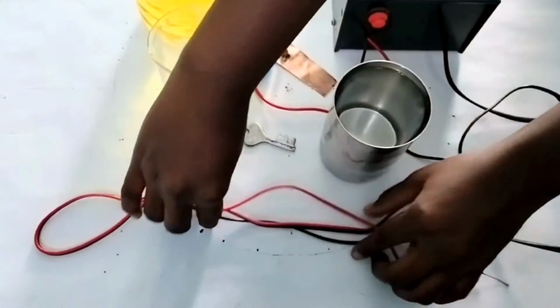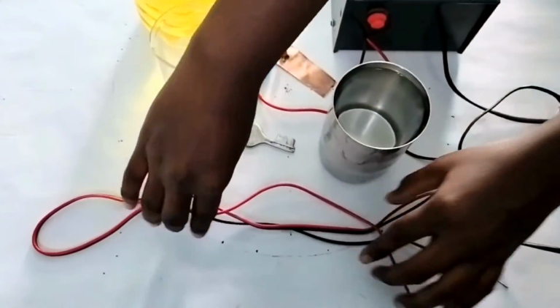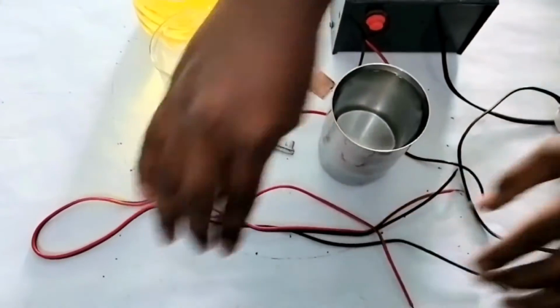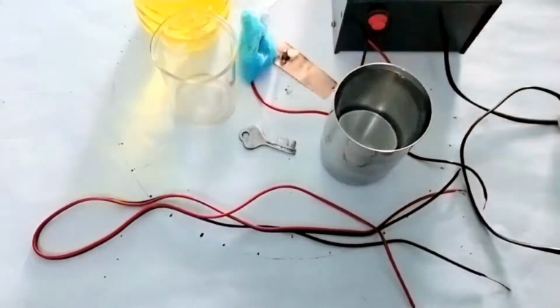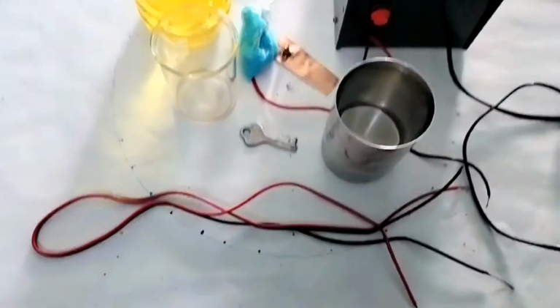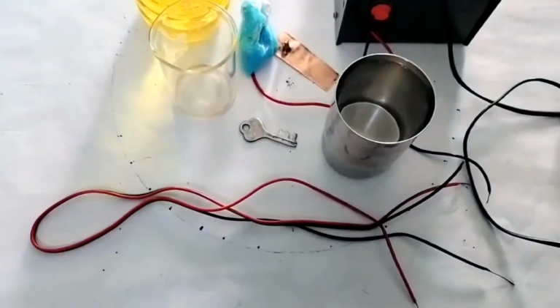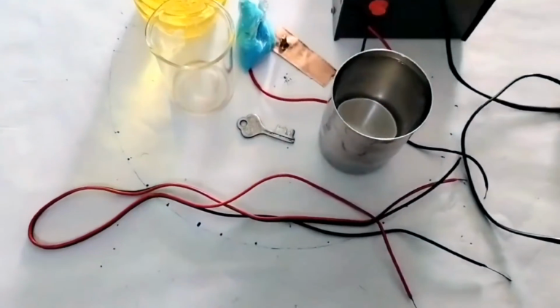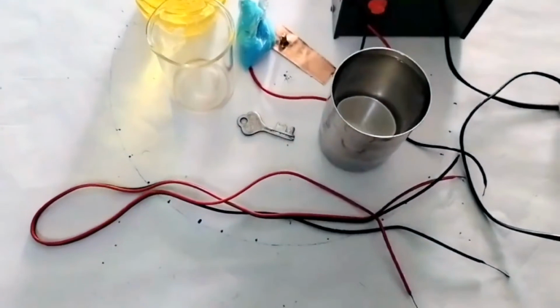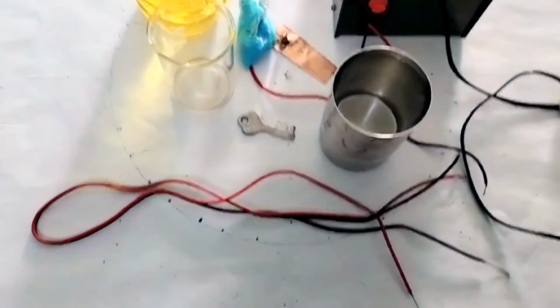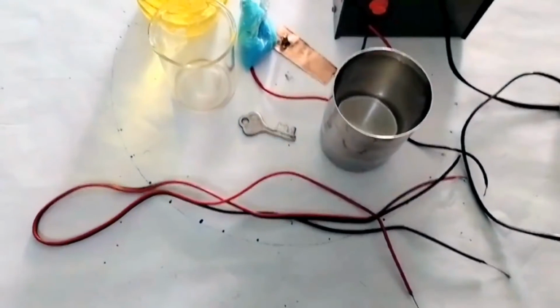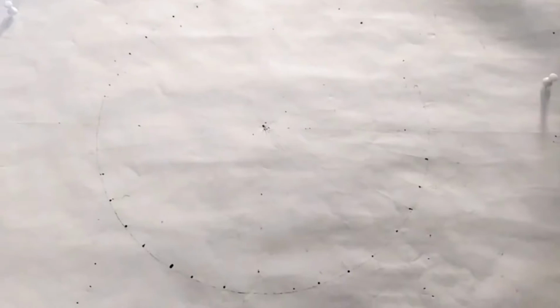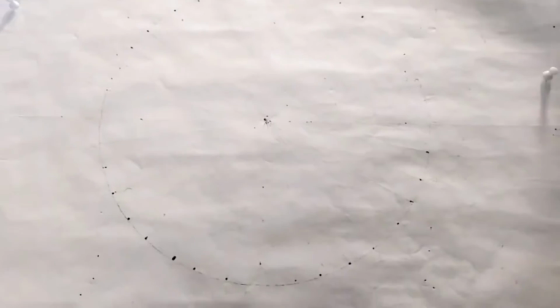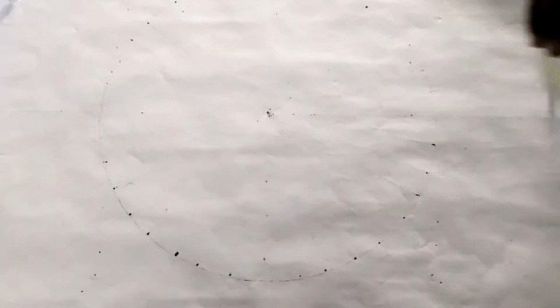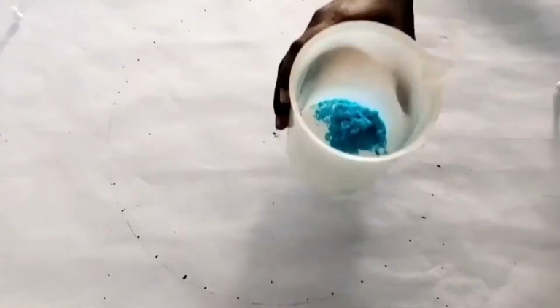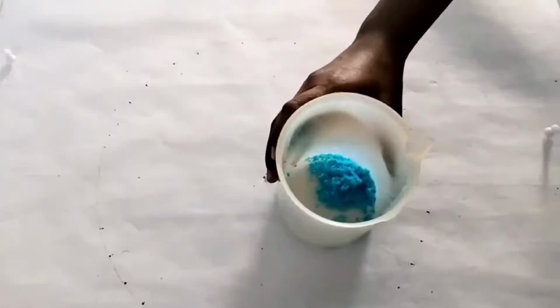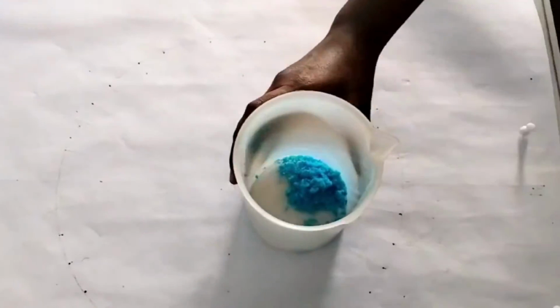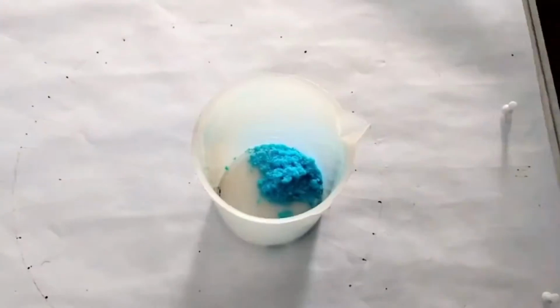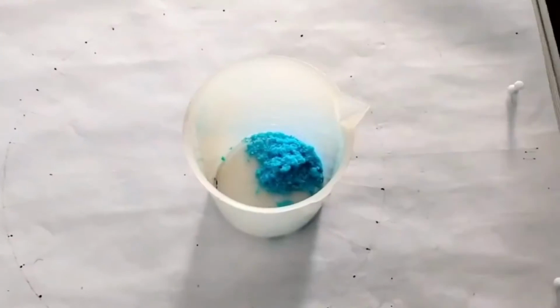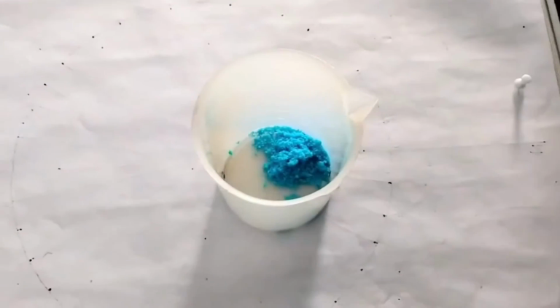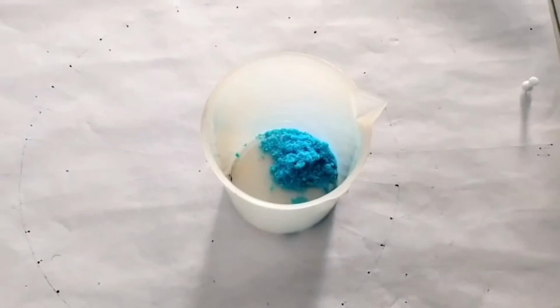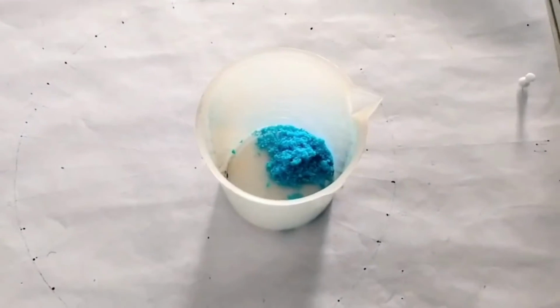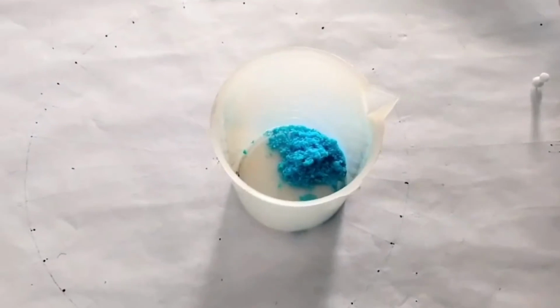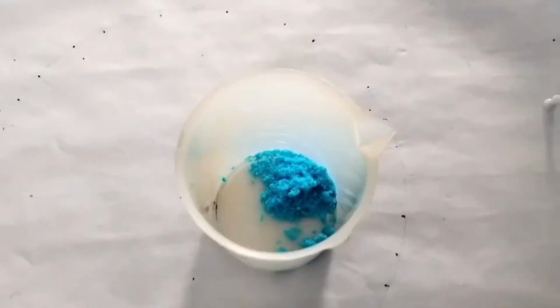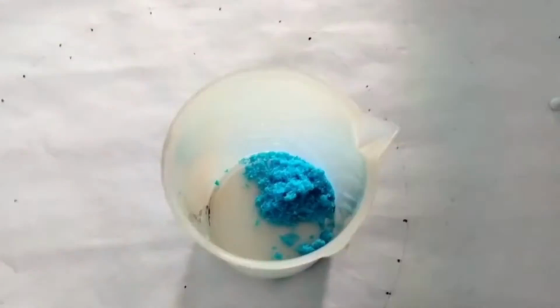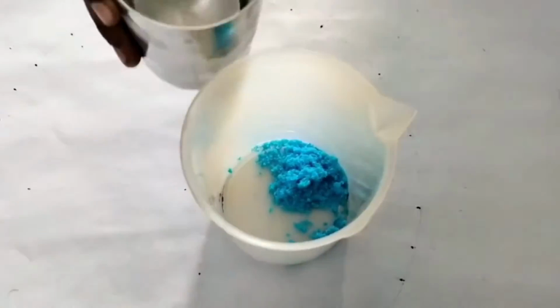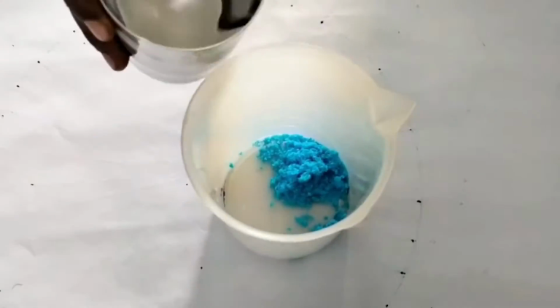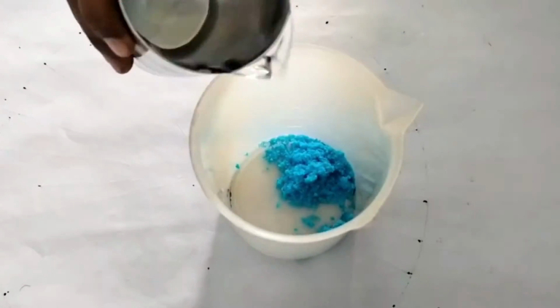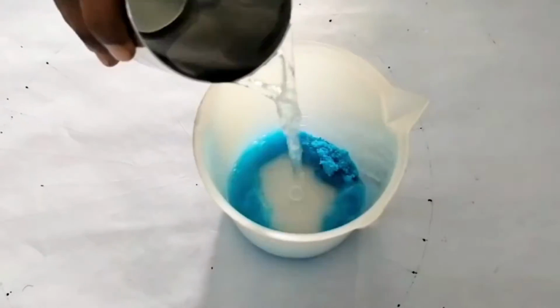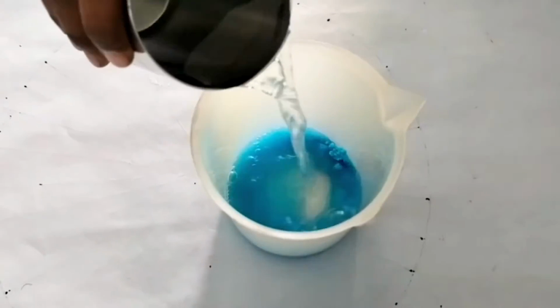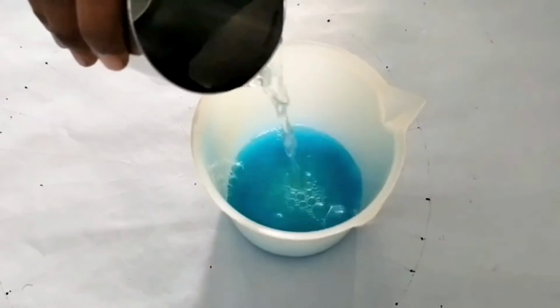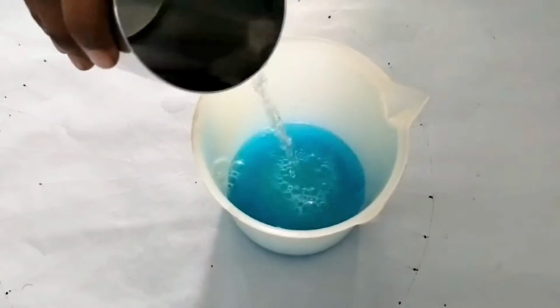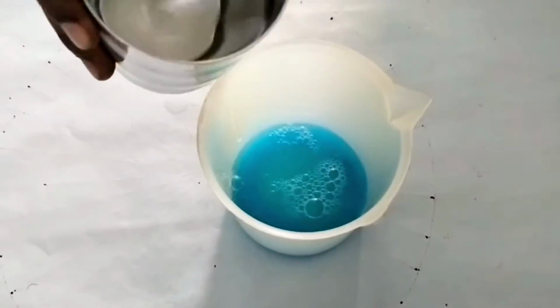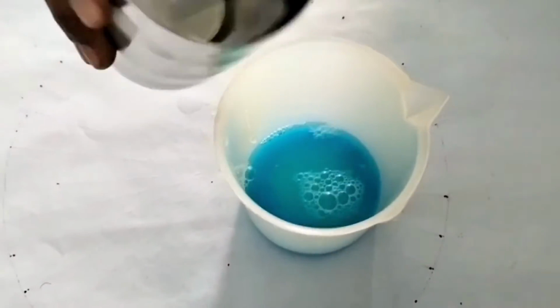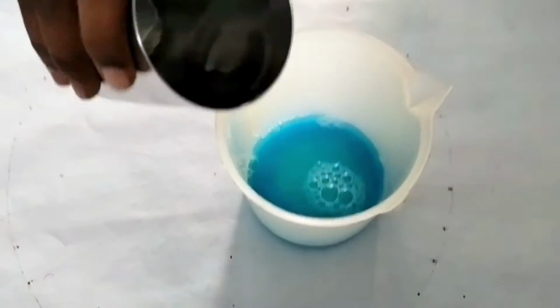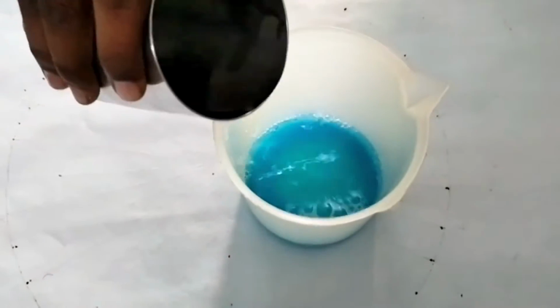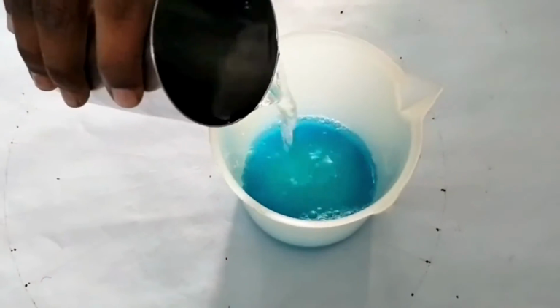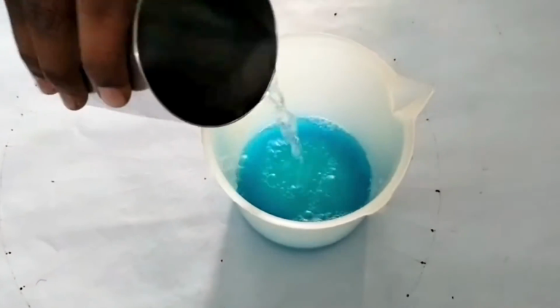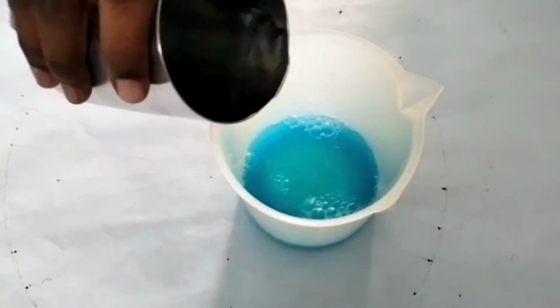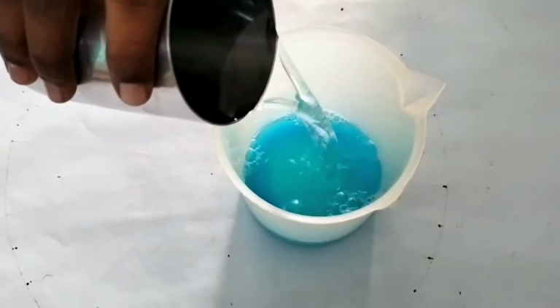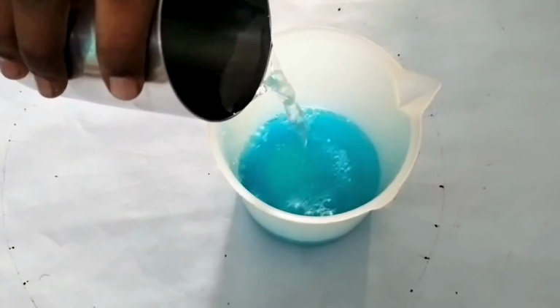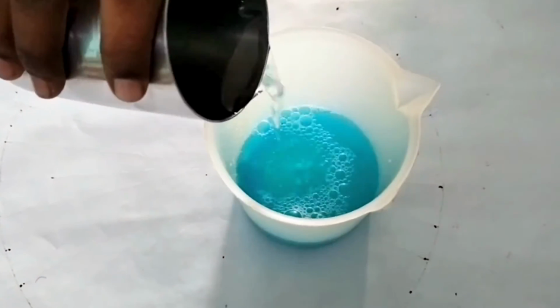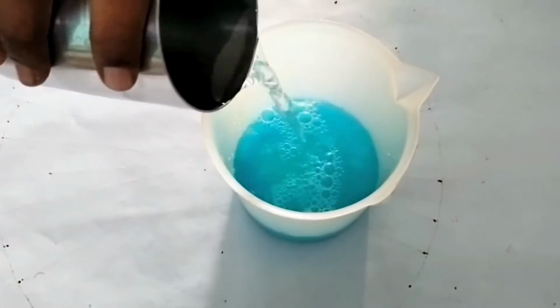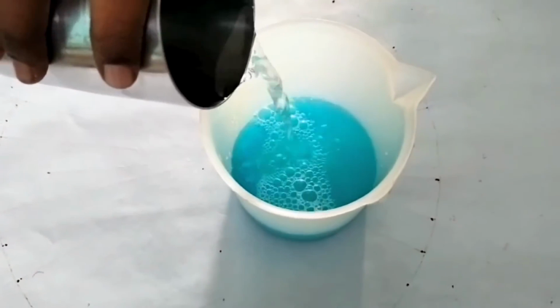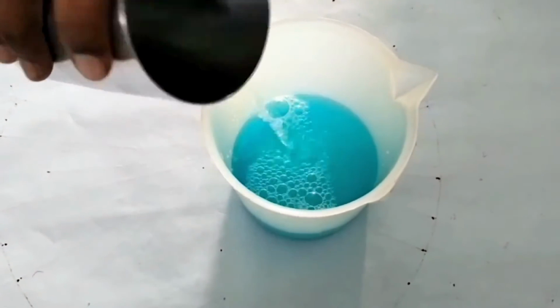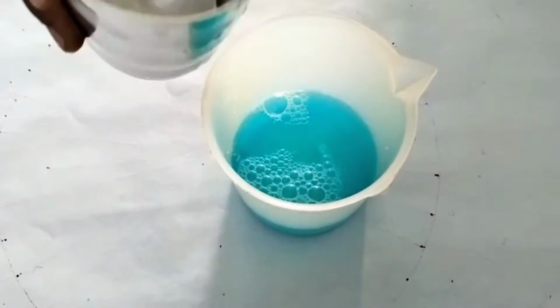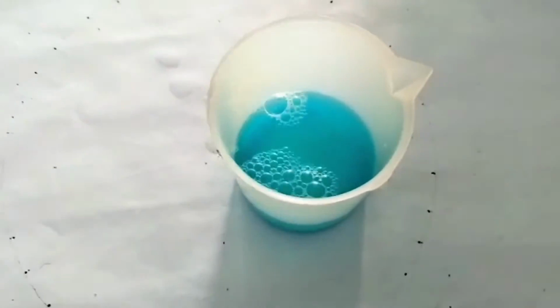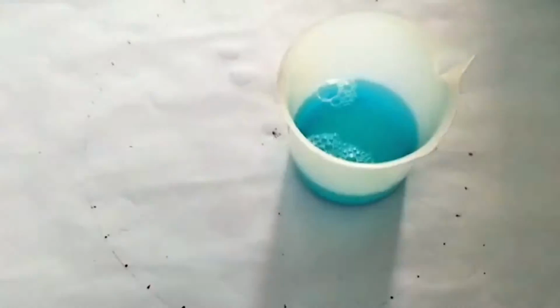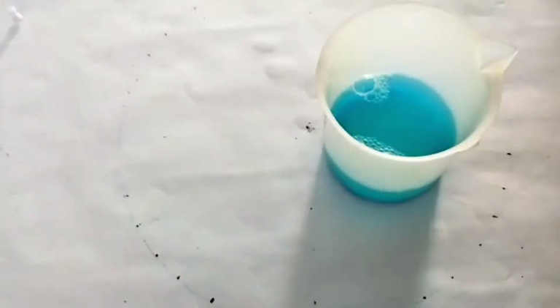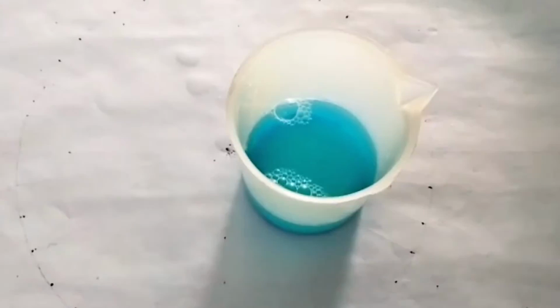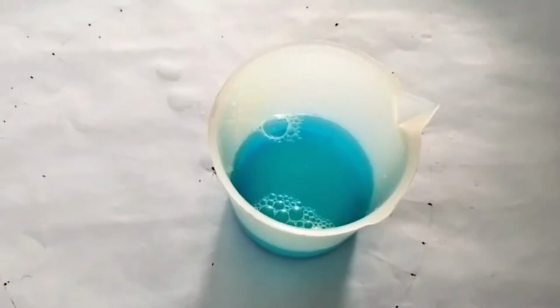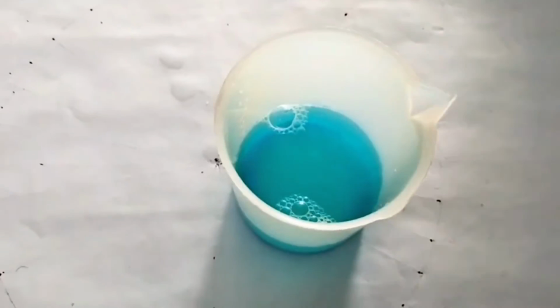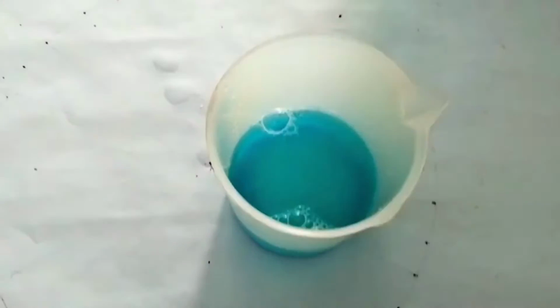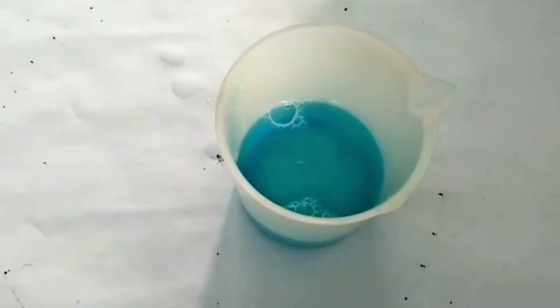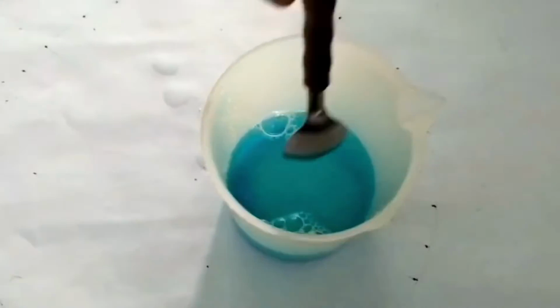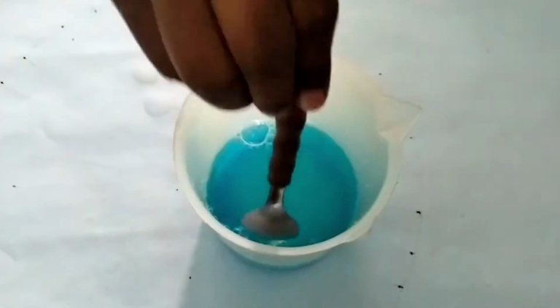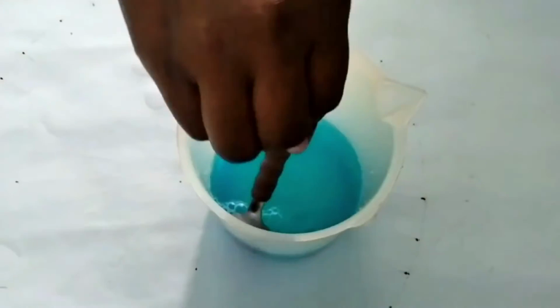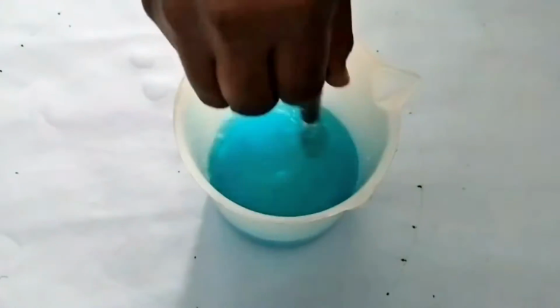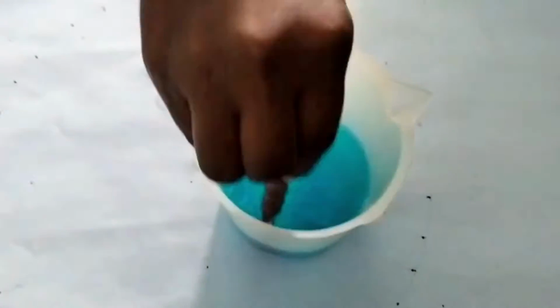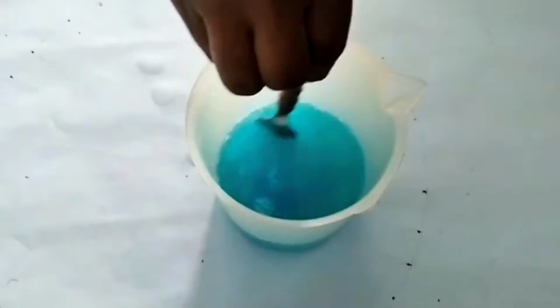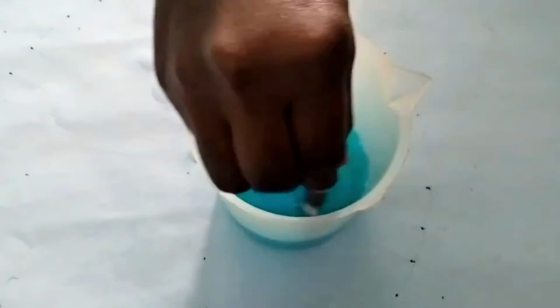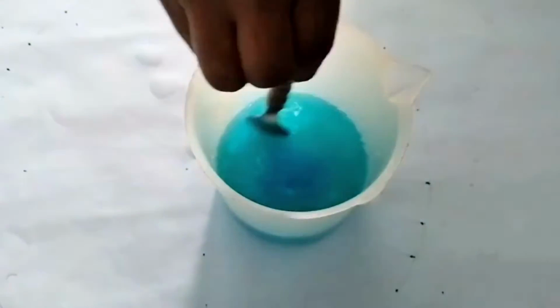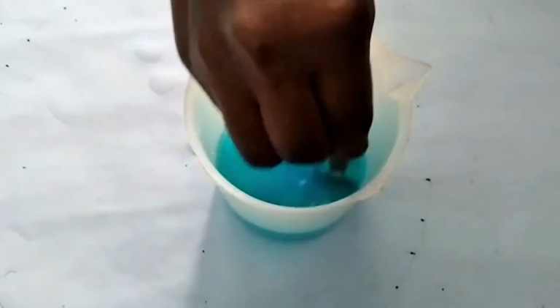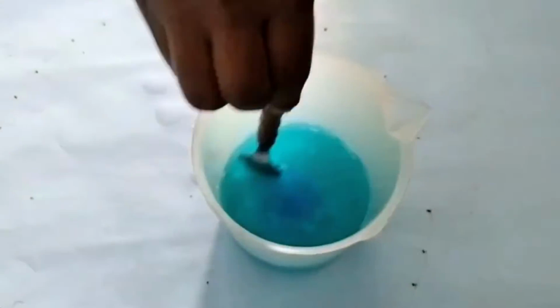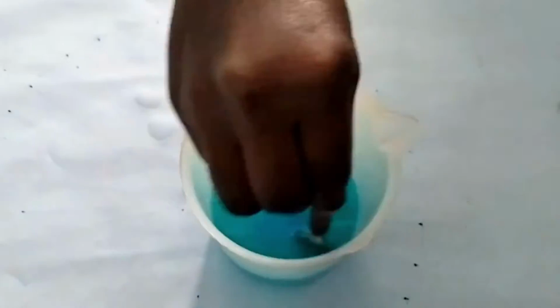Dissolve crystals of copper sulphate in pure water to prepare a concentrated solution.